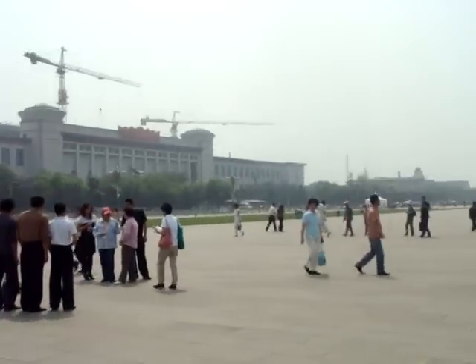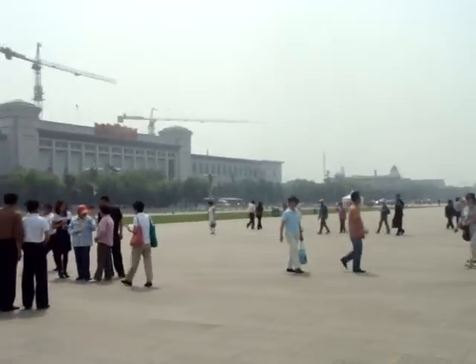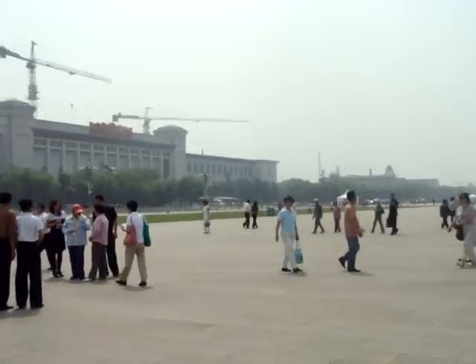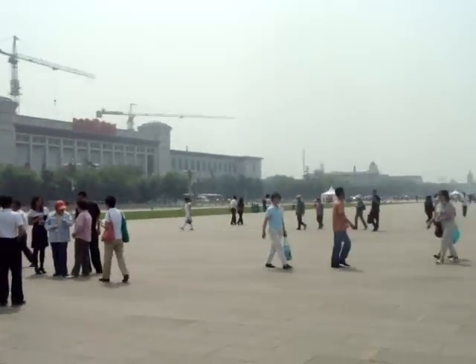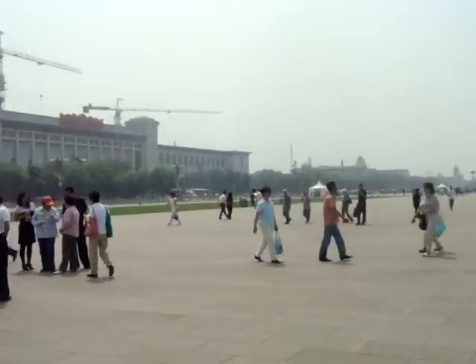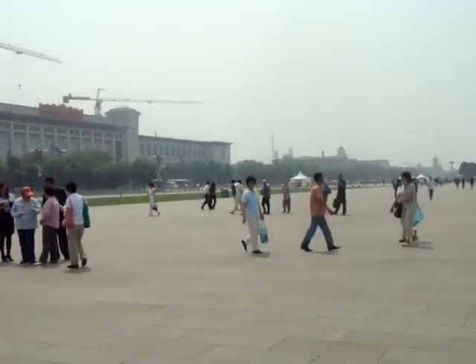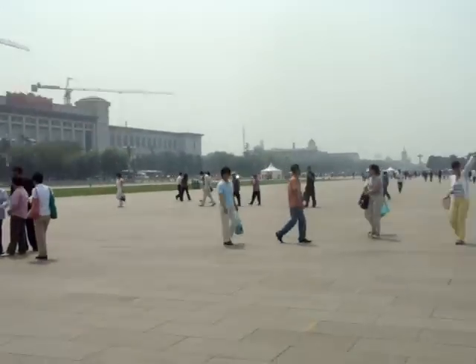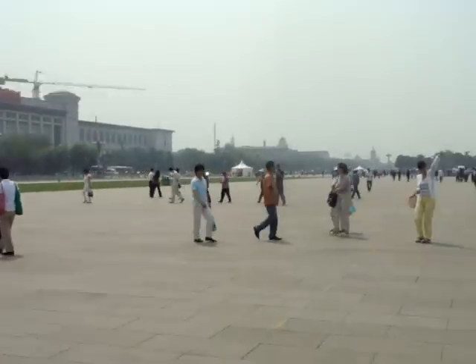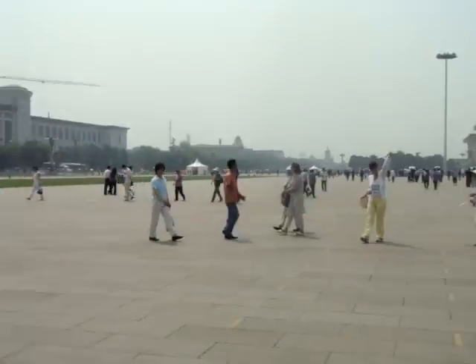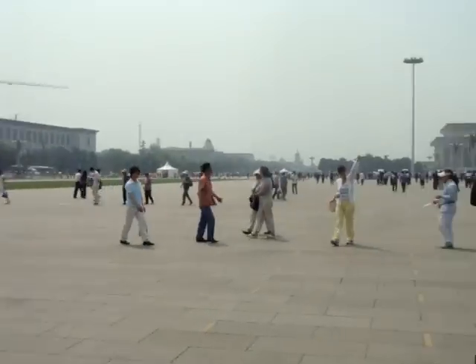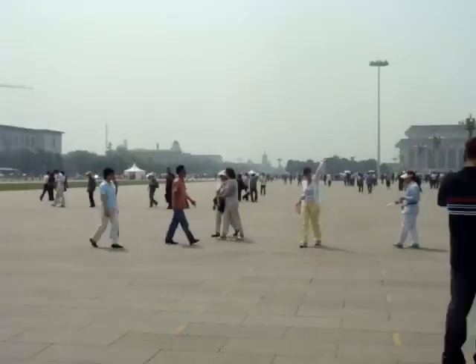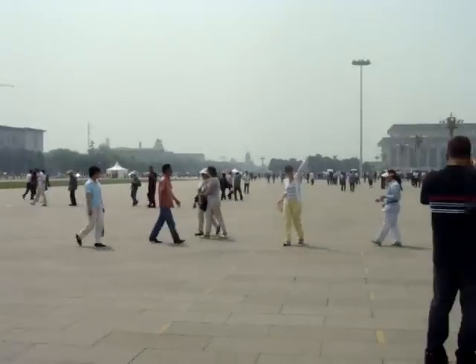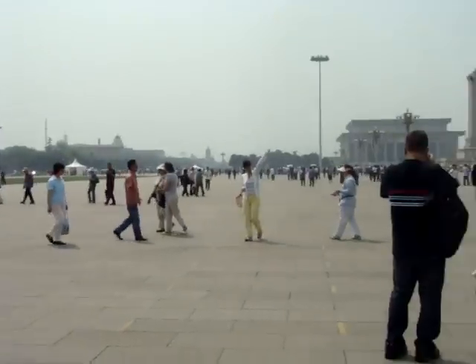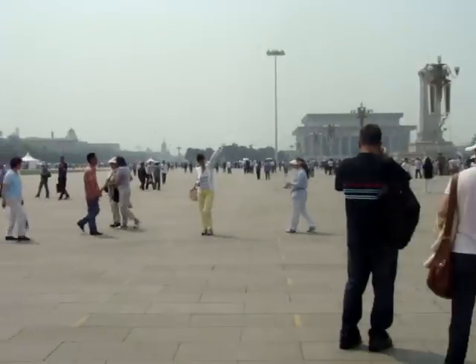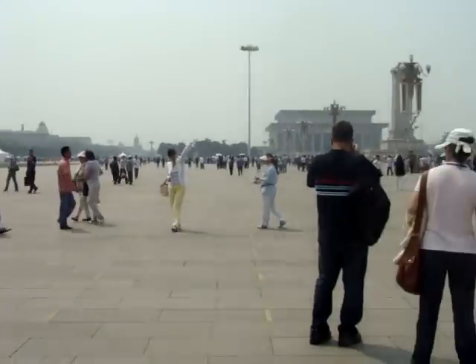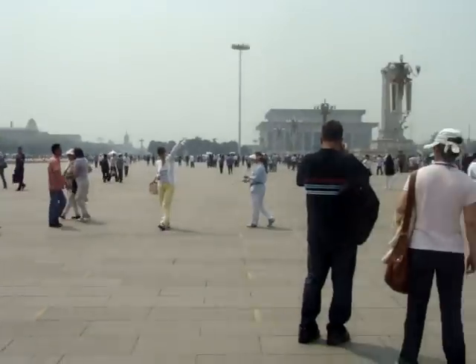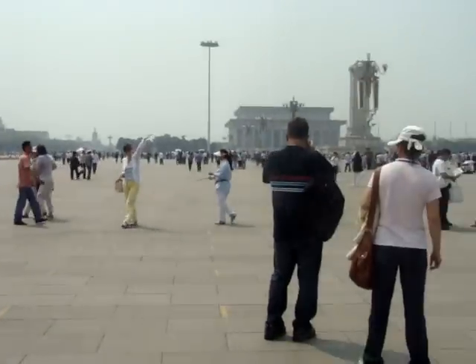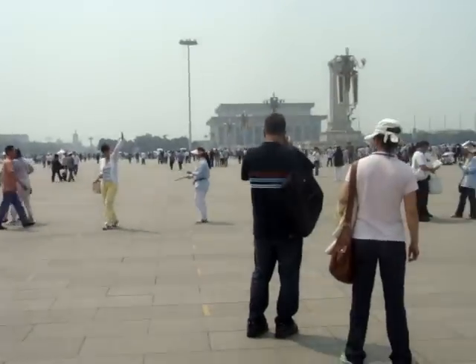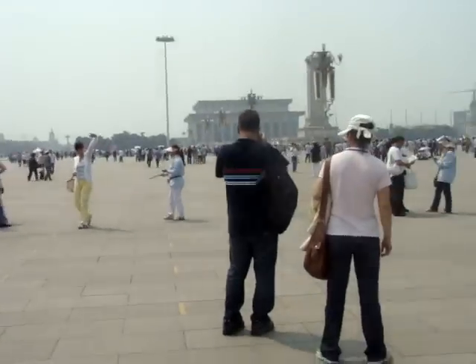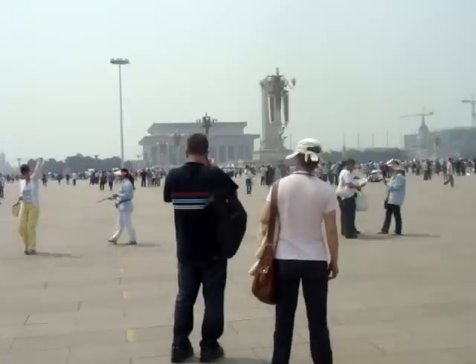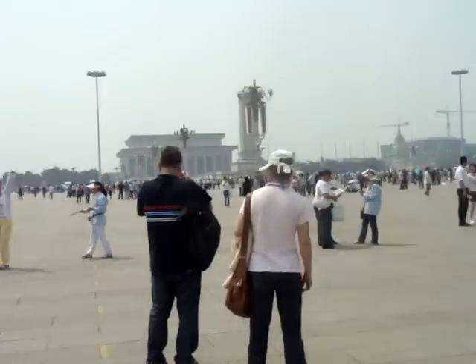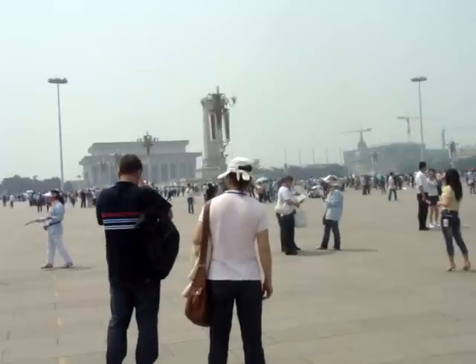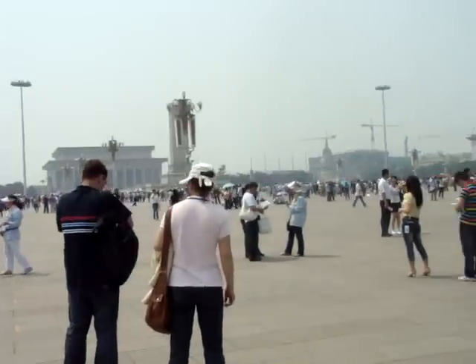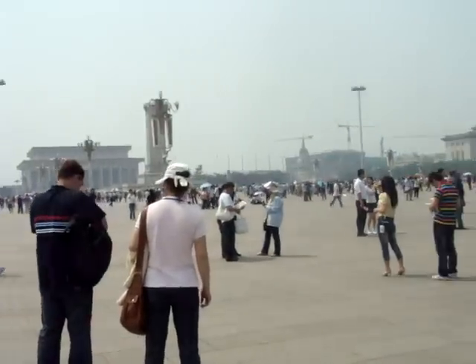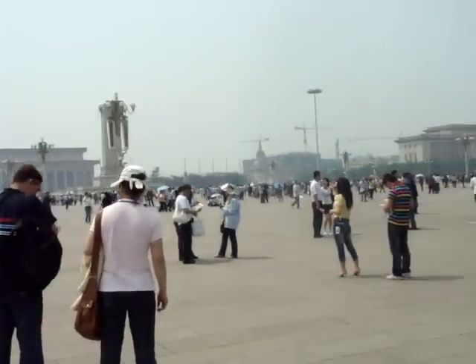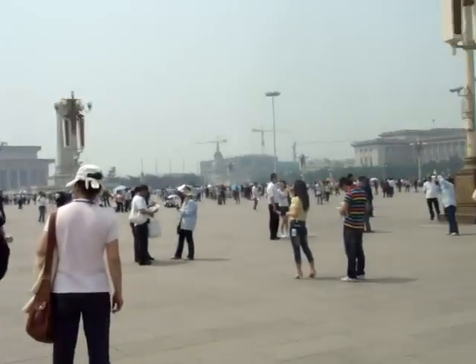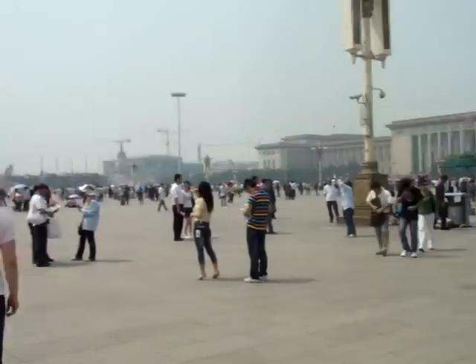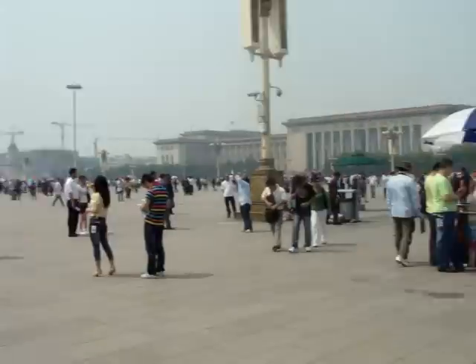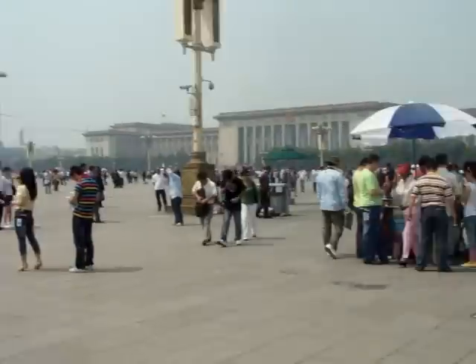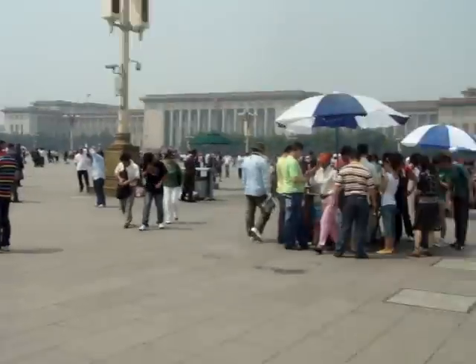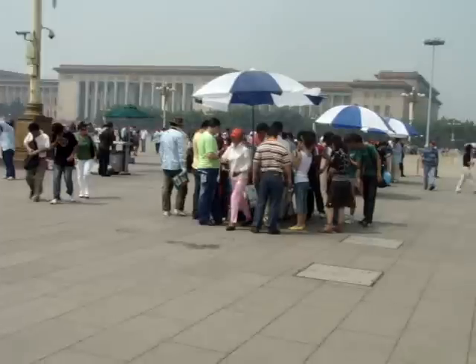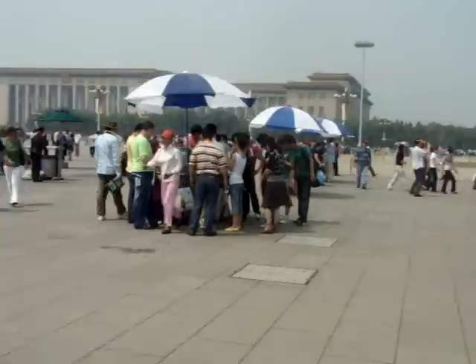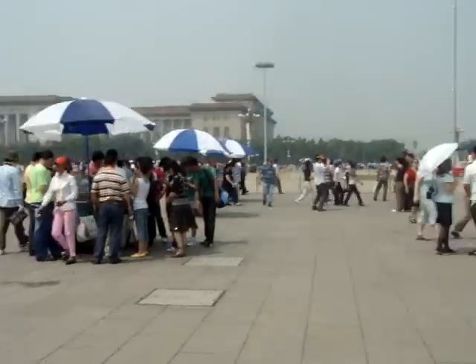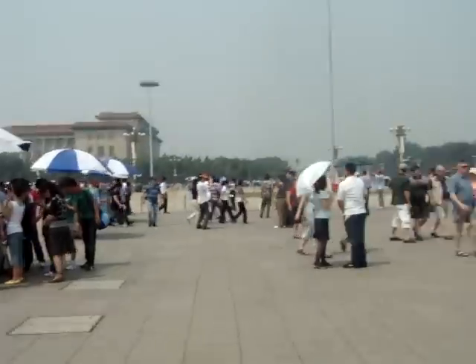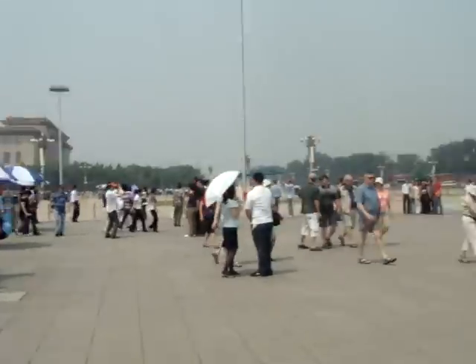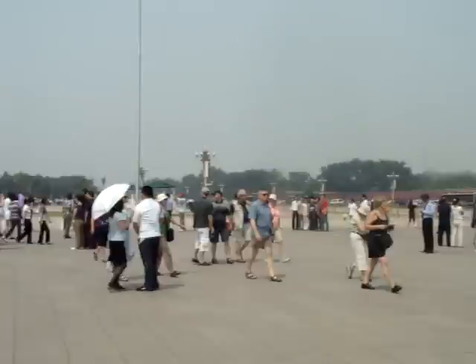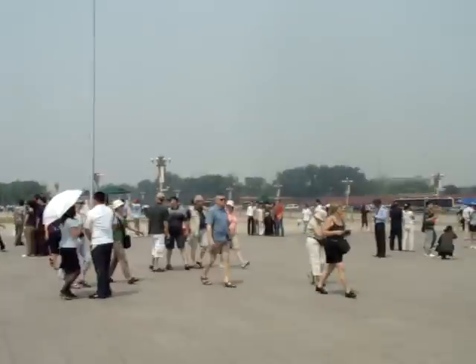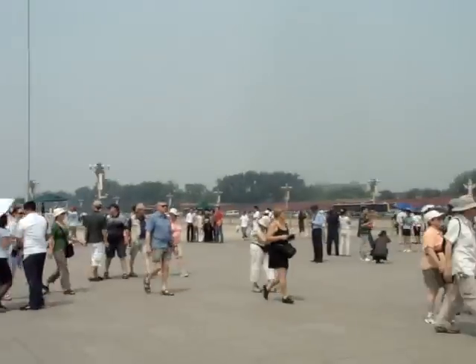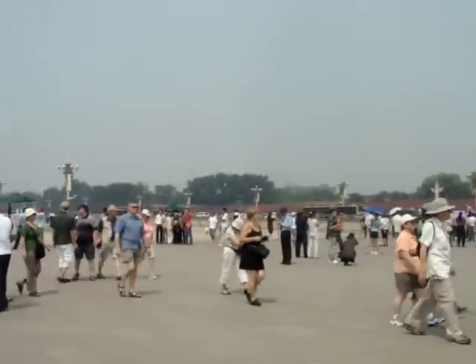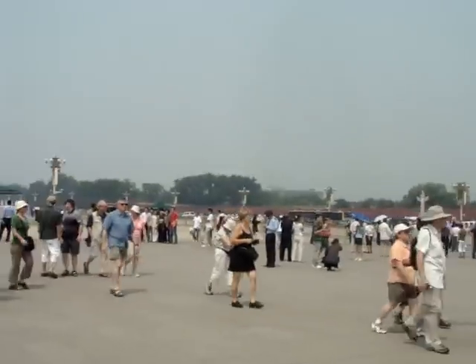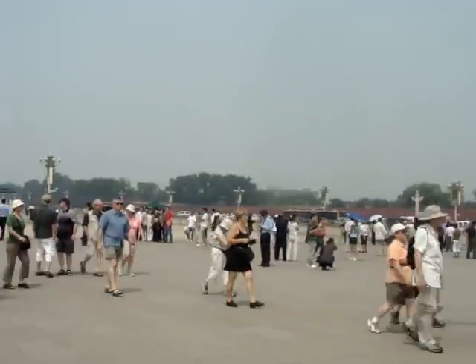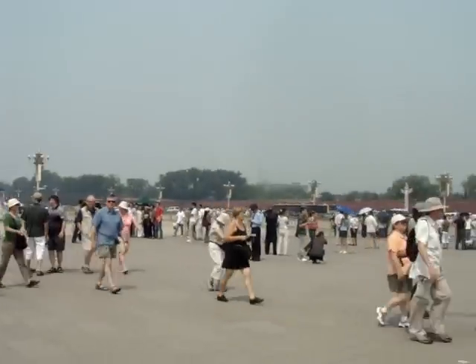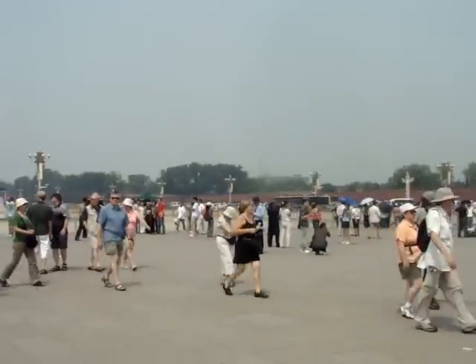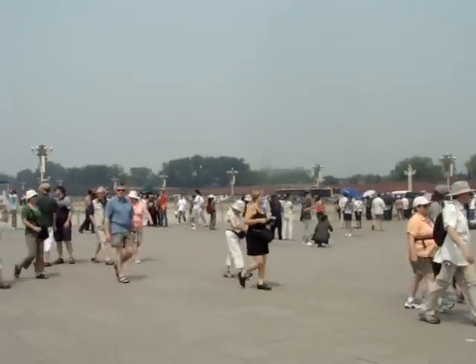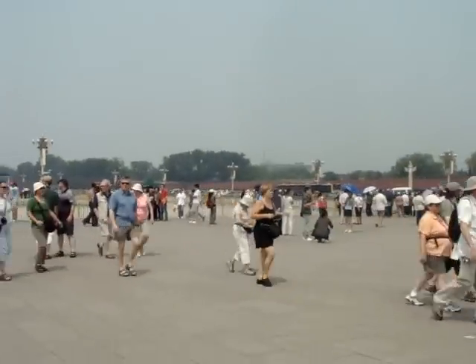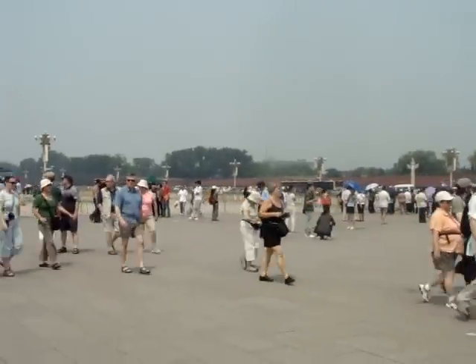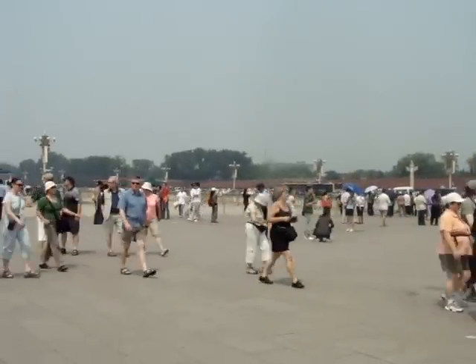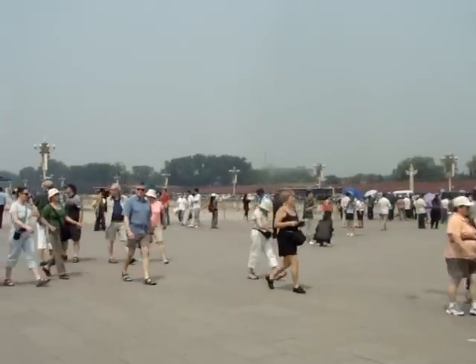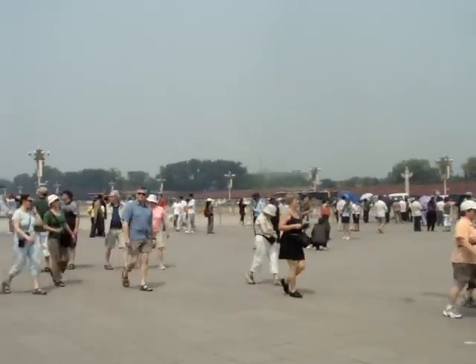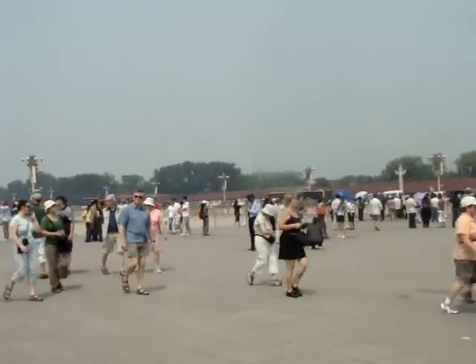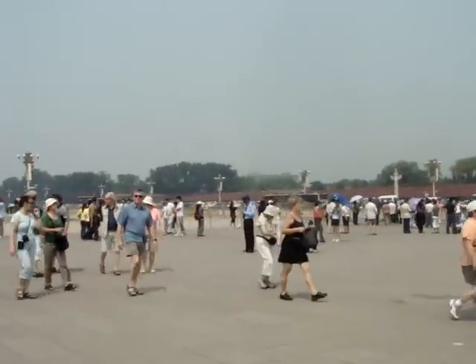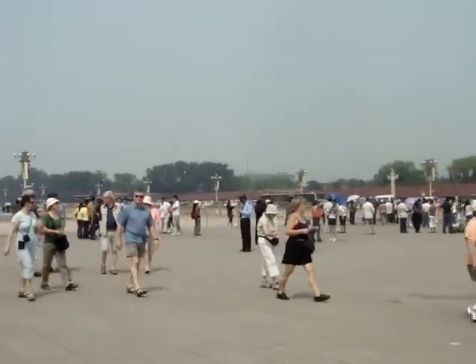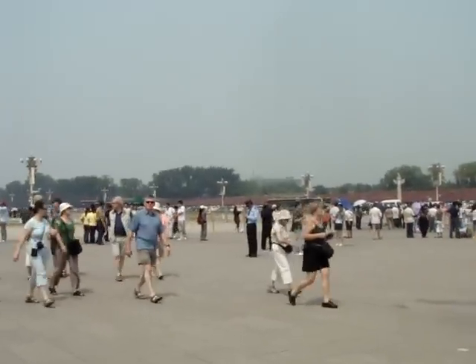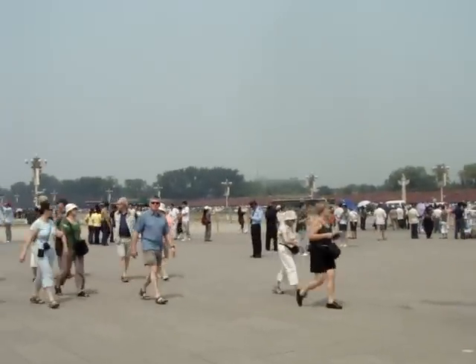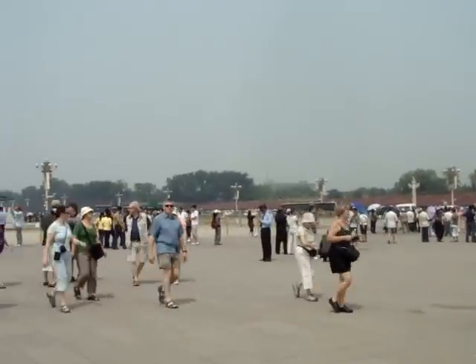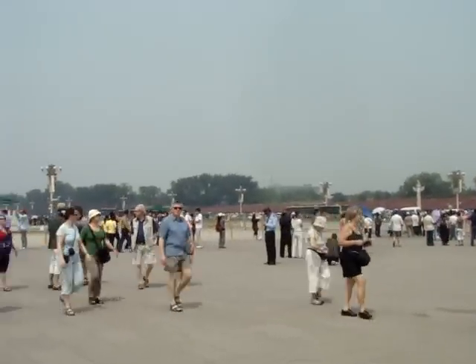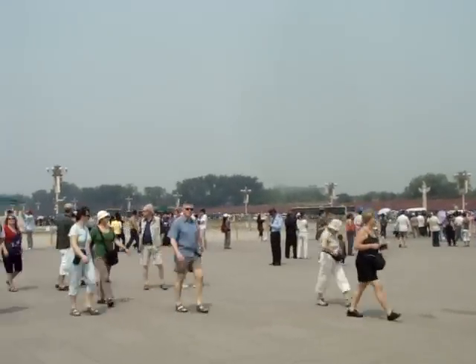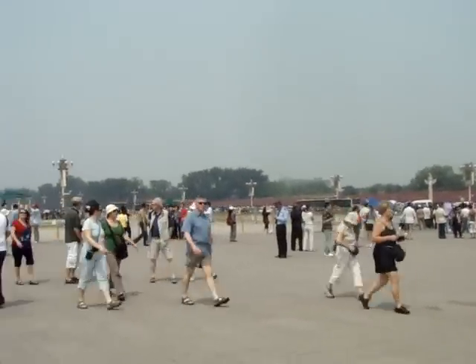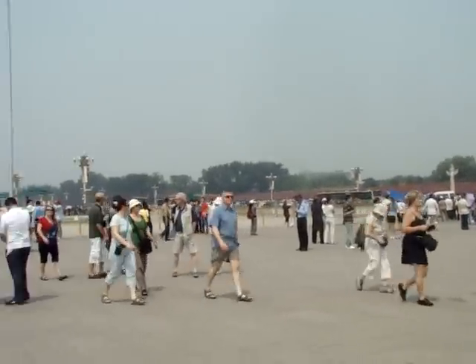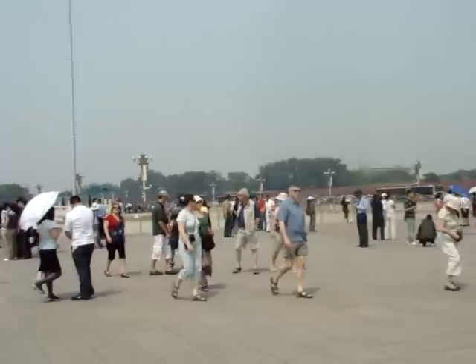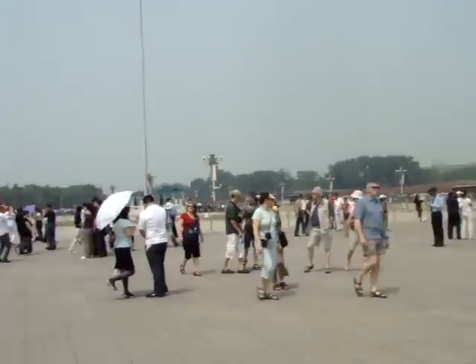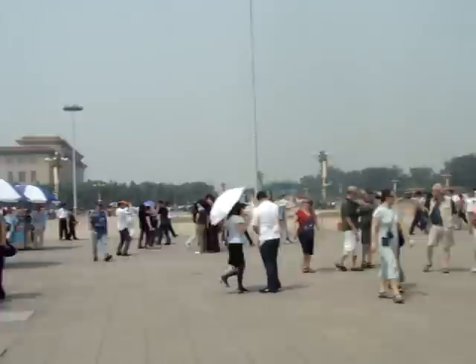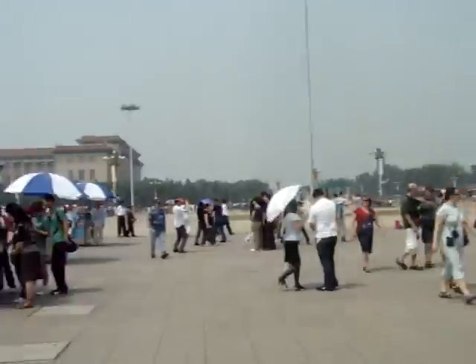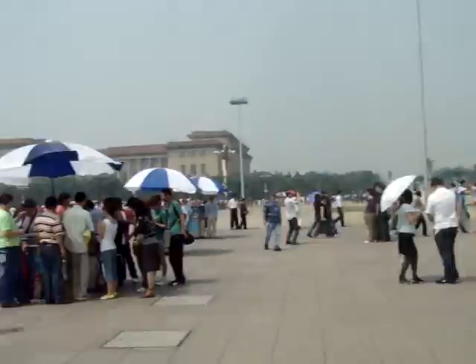In China, parks and squares and even the roads here are very wide, with lots of trees.